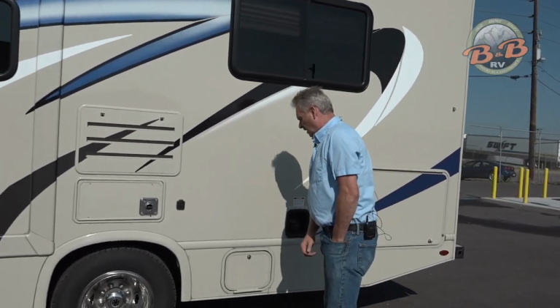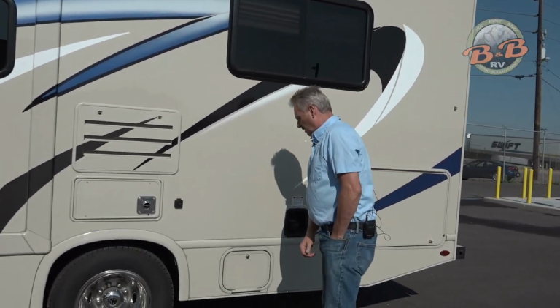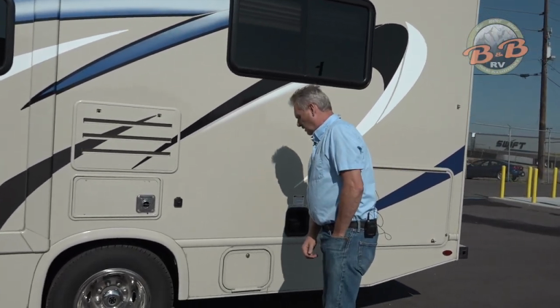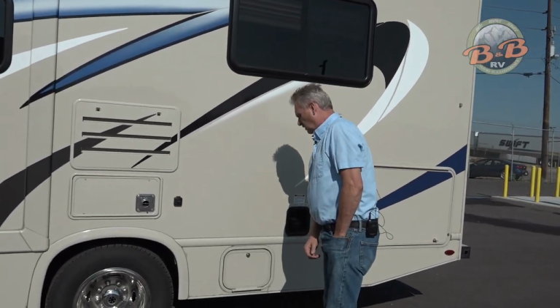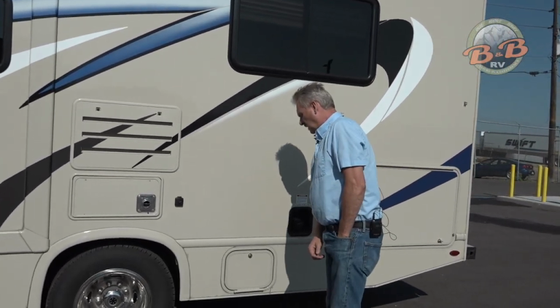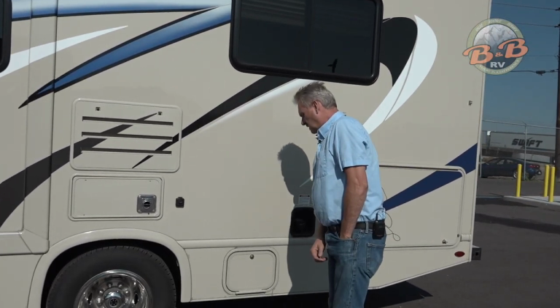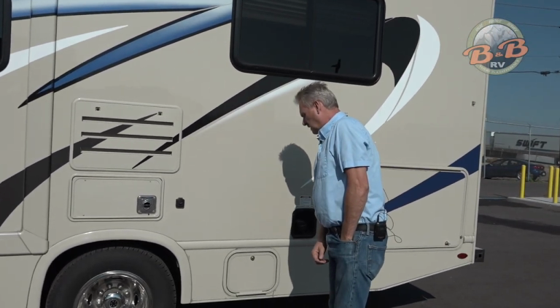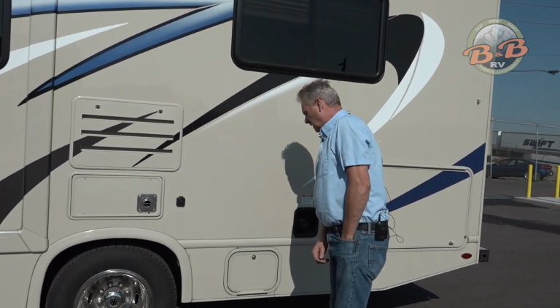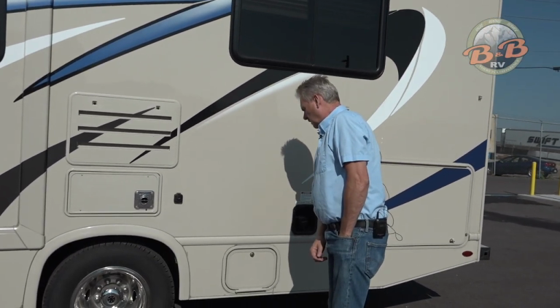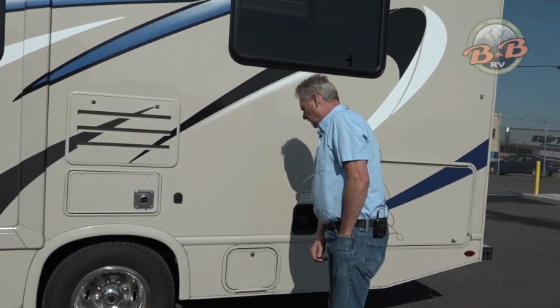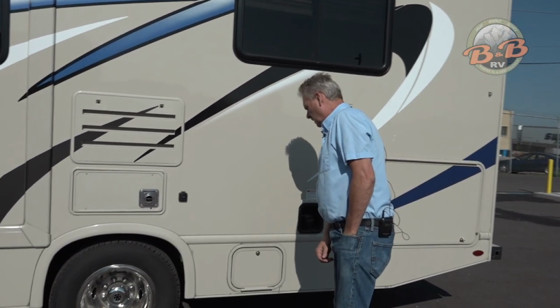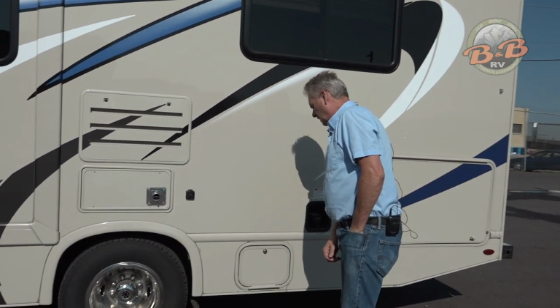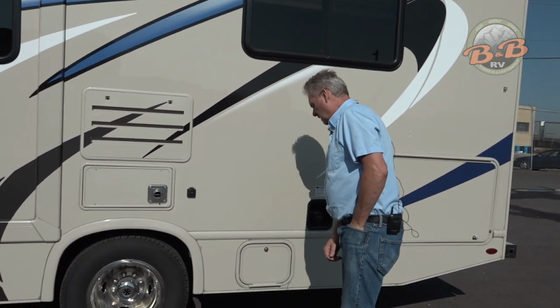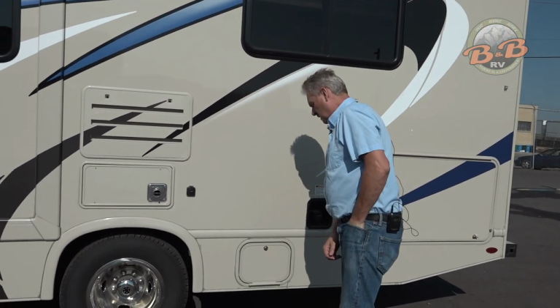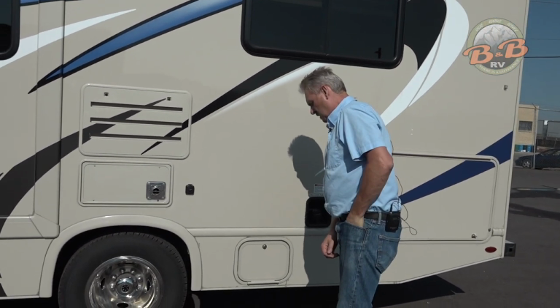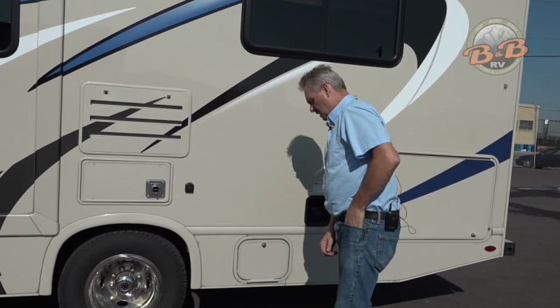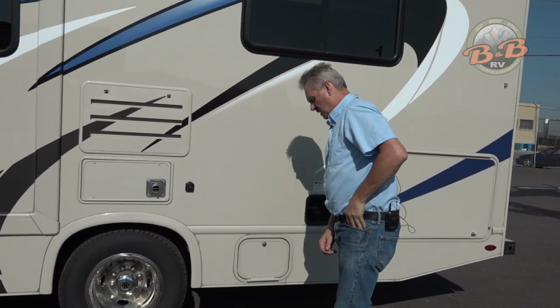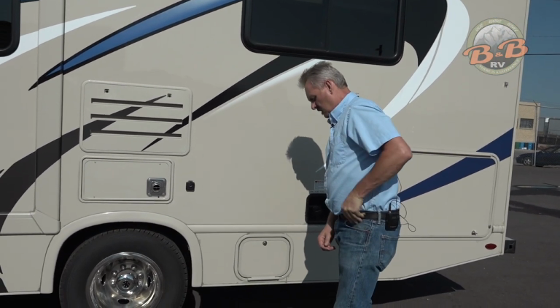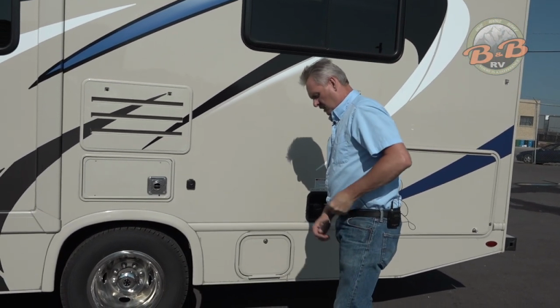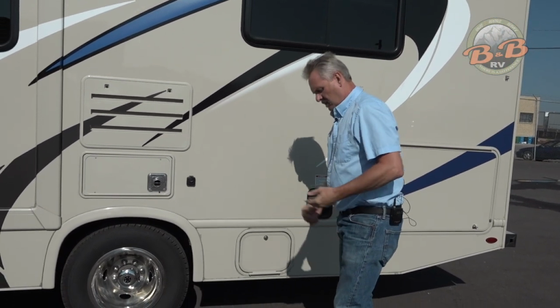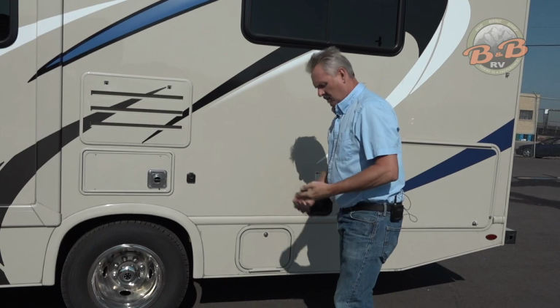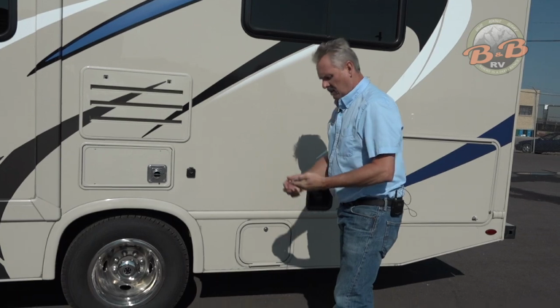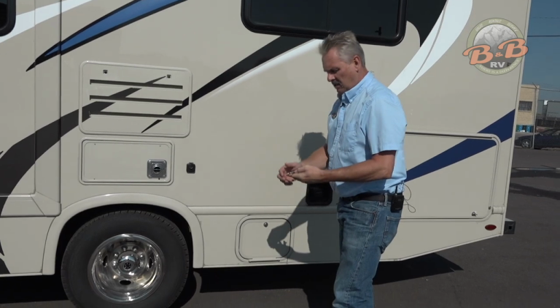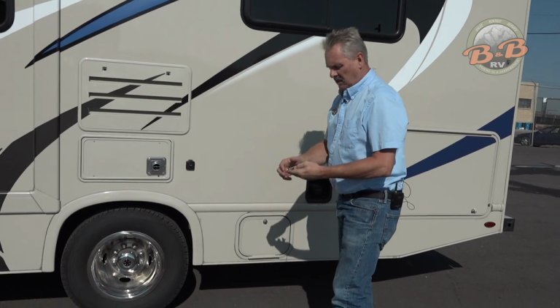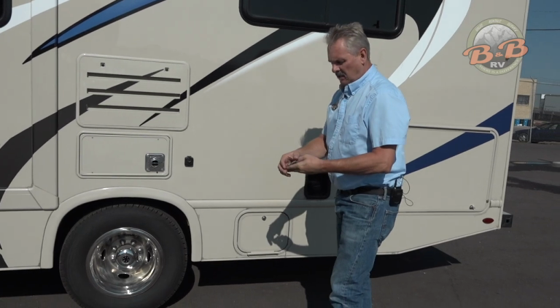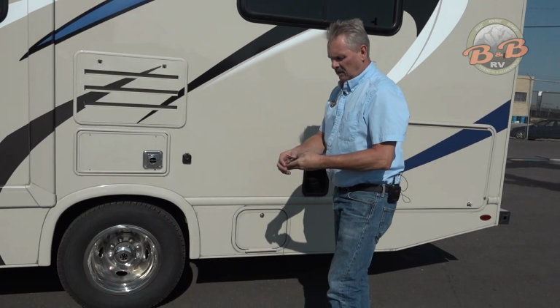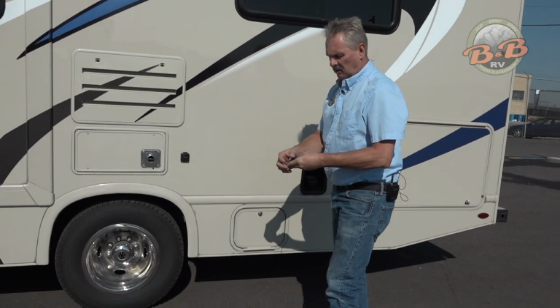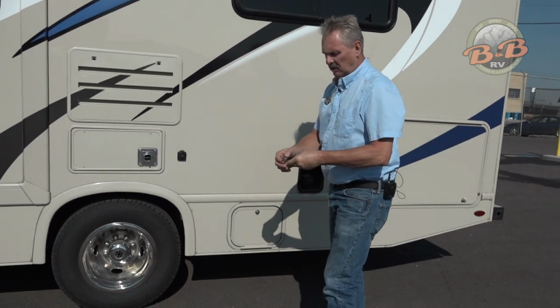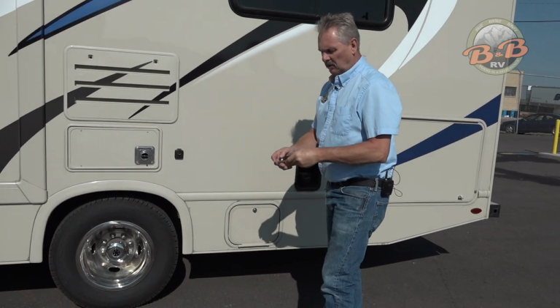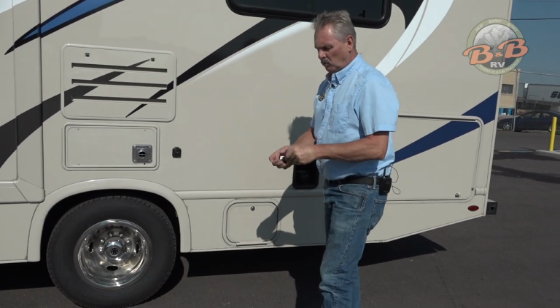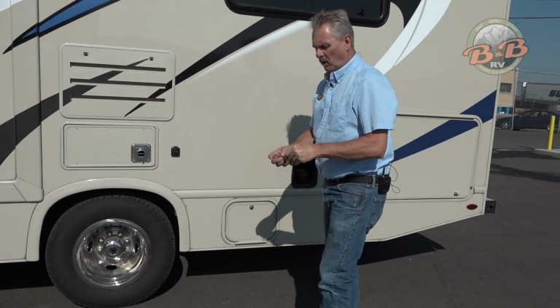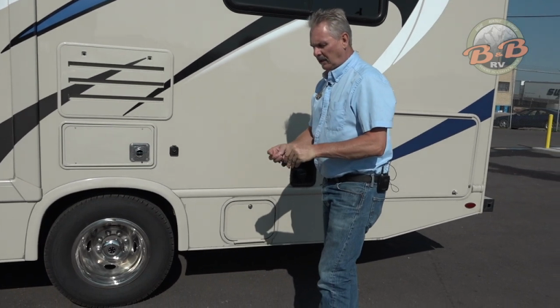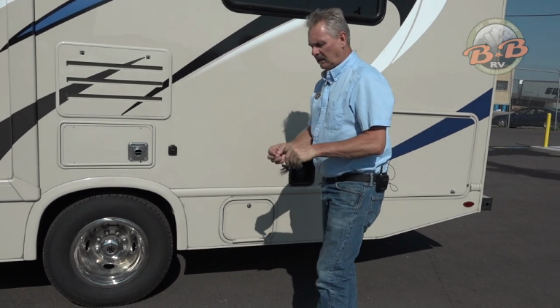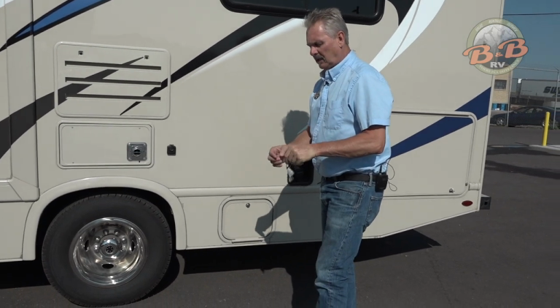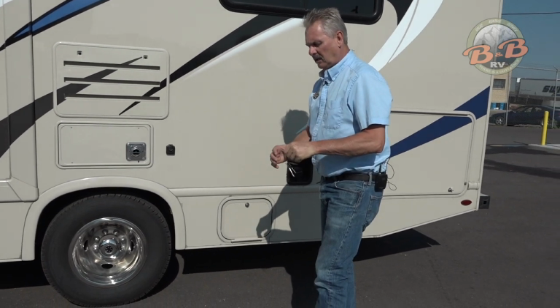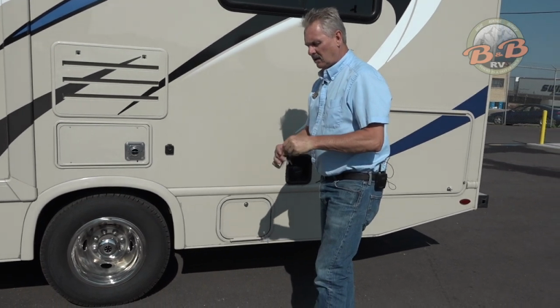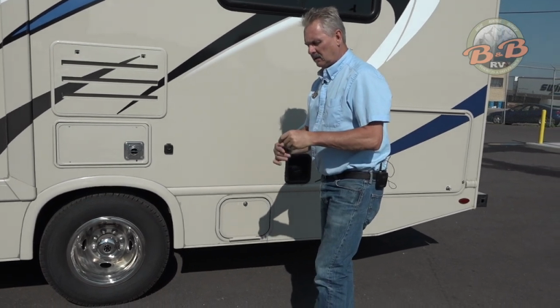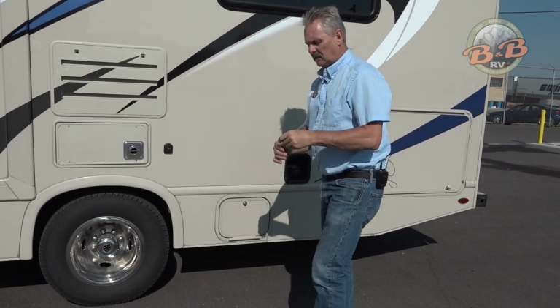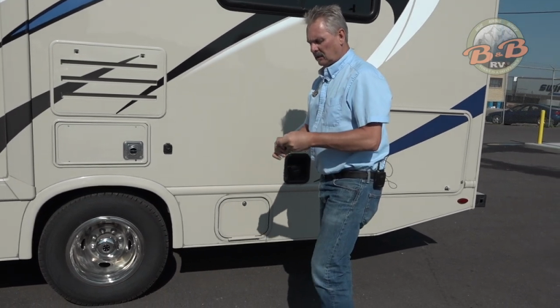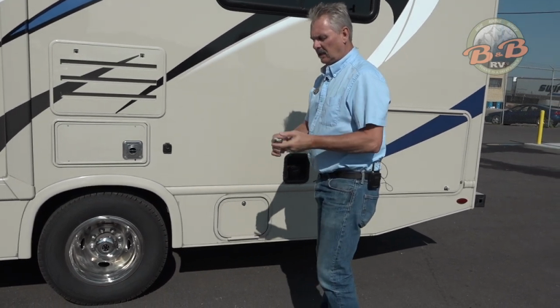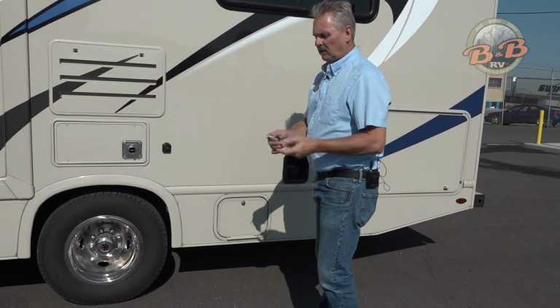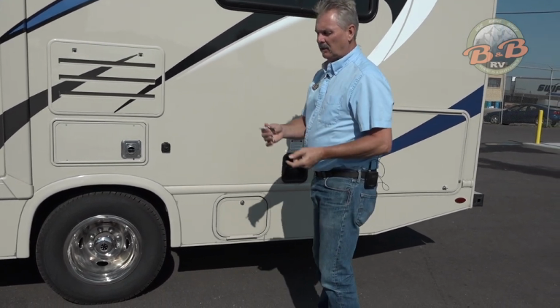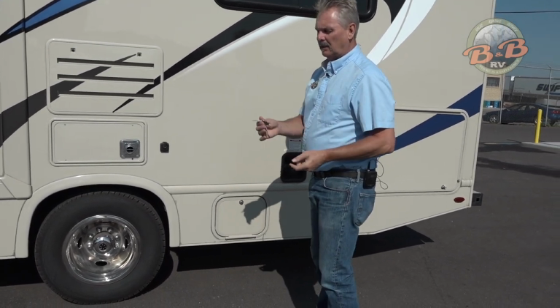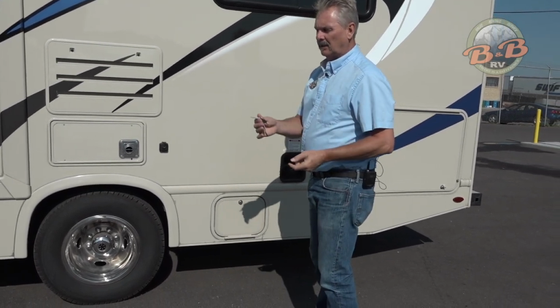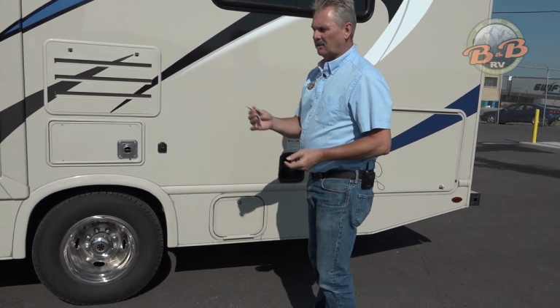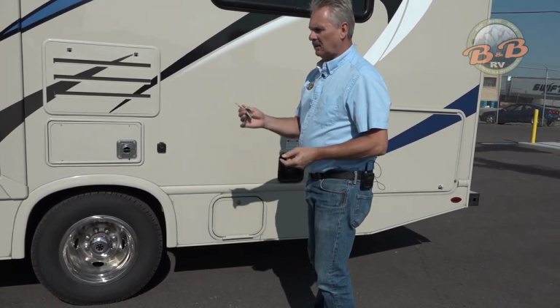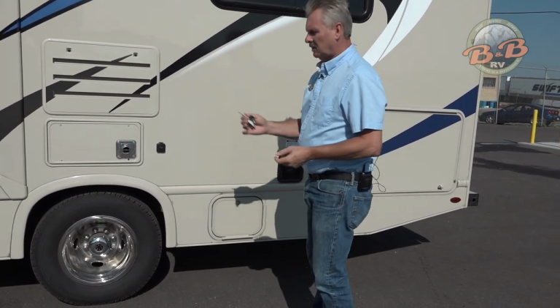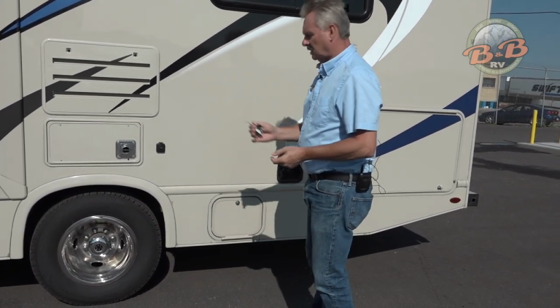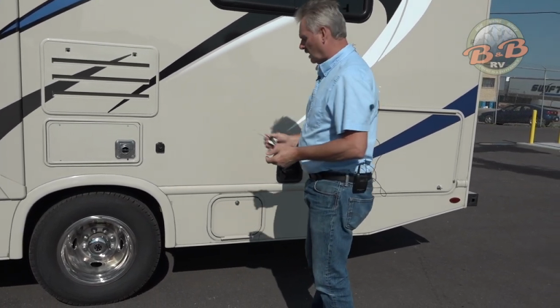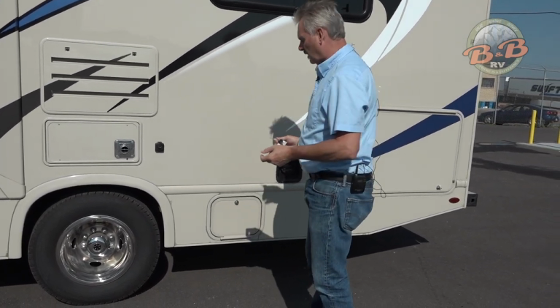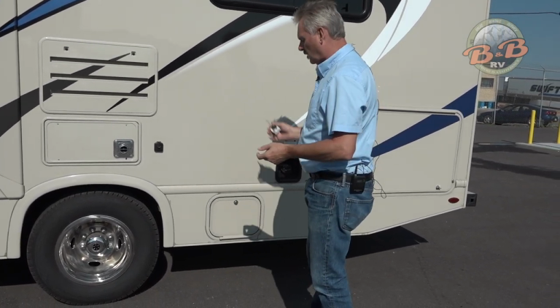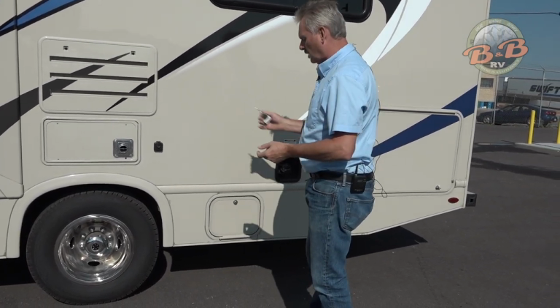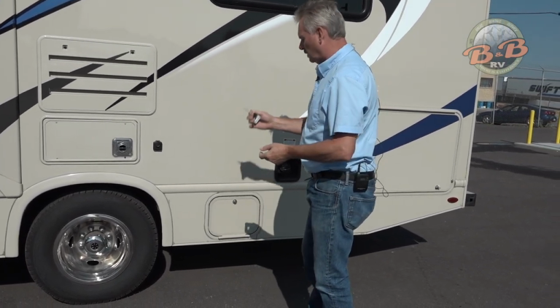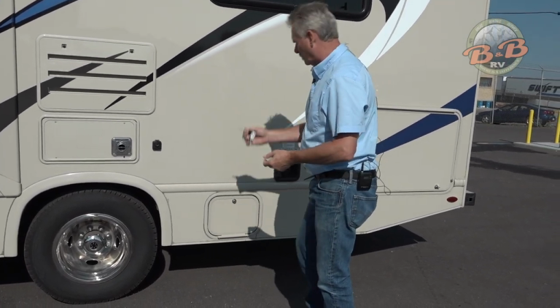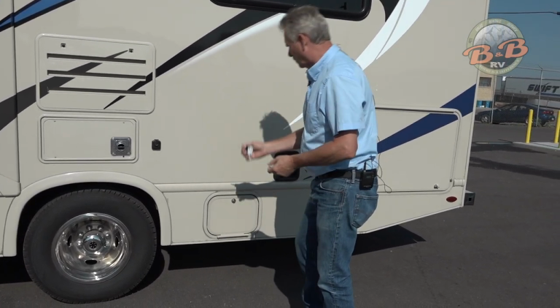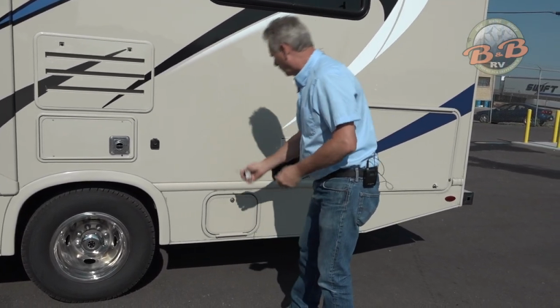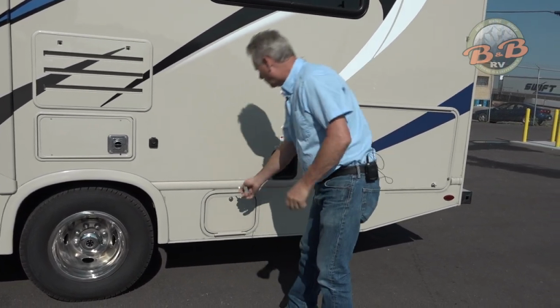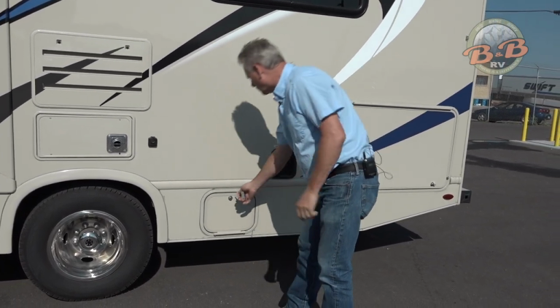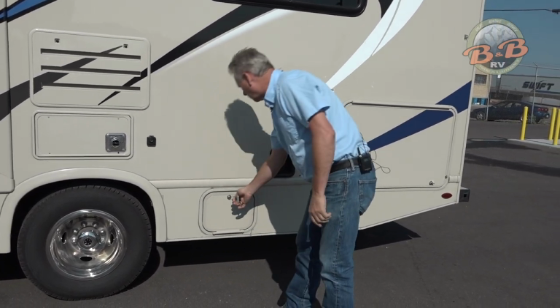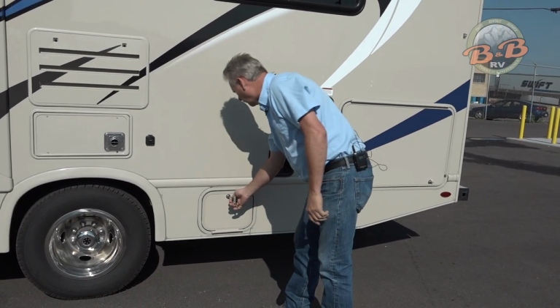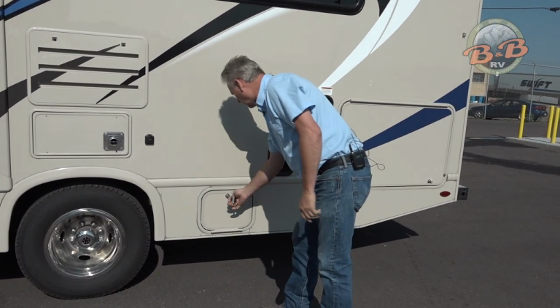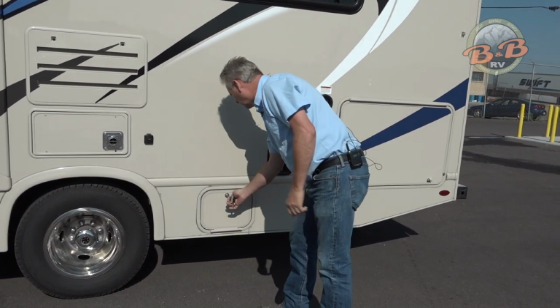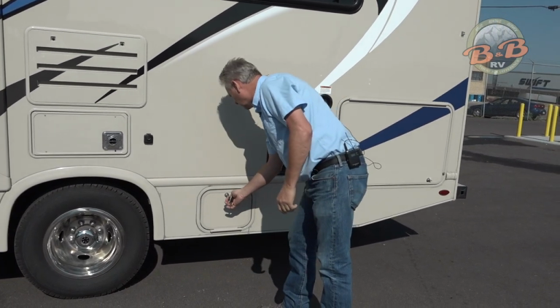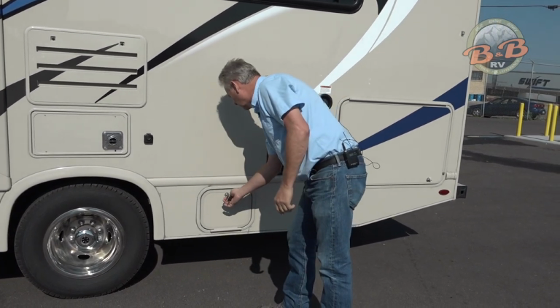This has a little white key on the key ring that's going to unlock all your storage compartments.